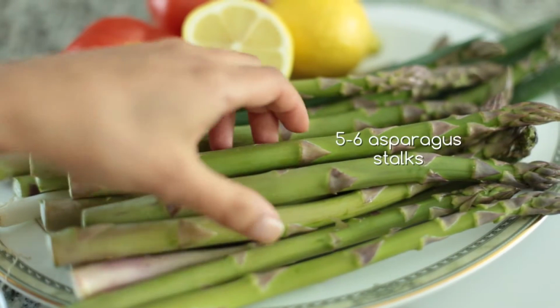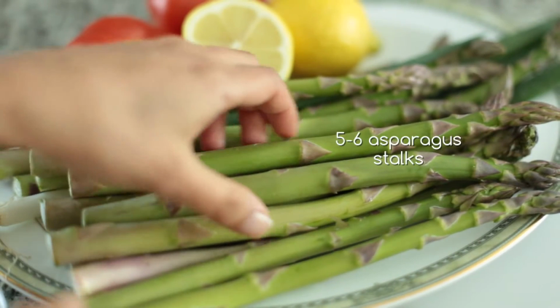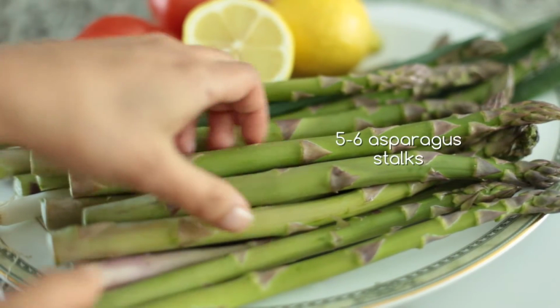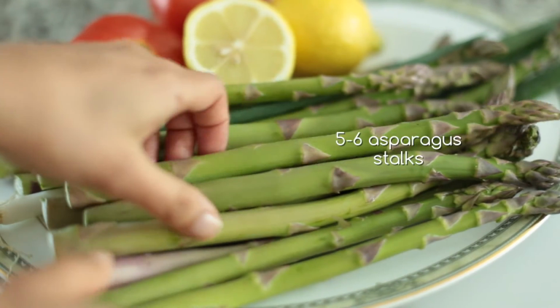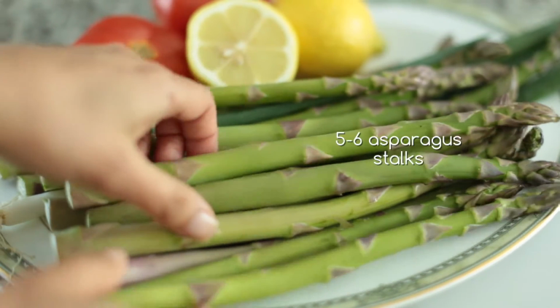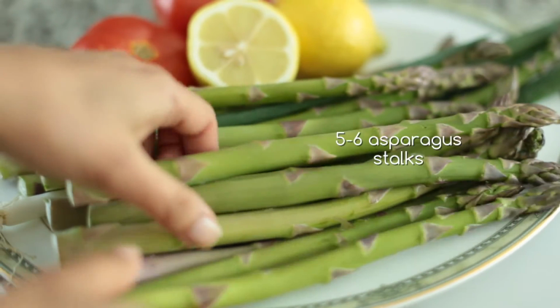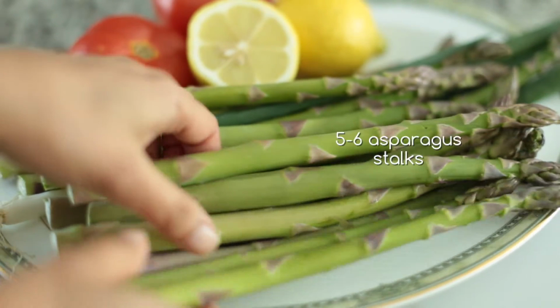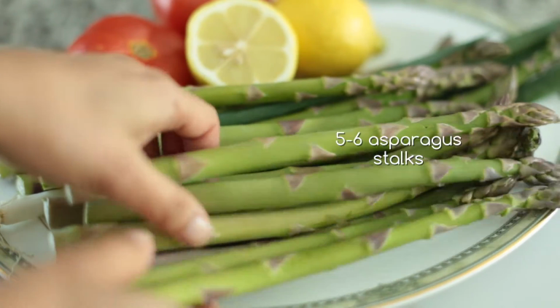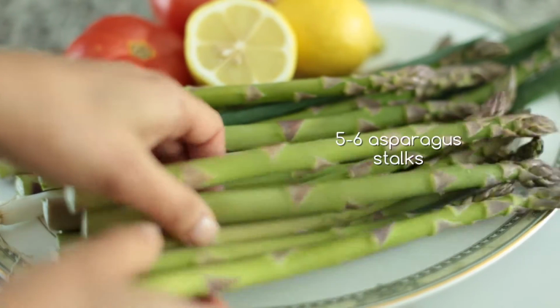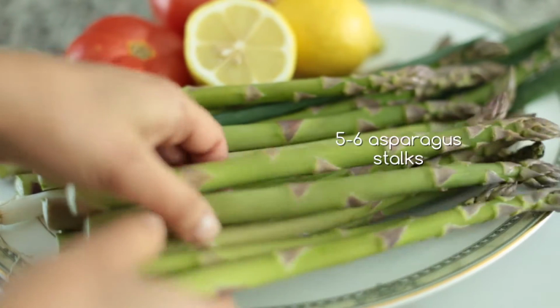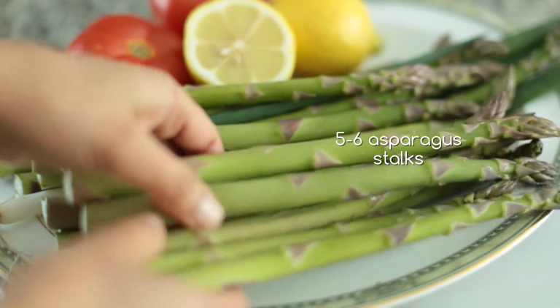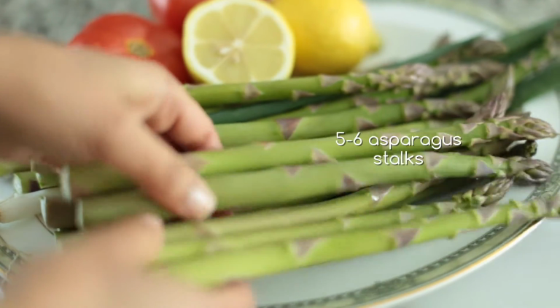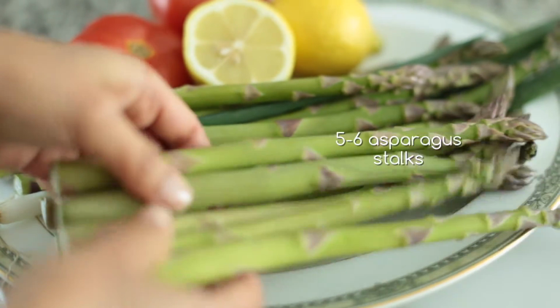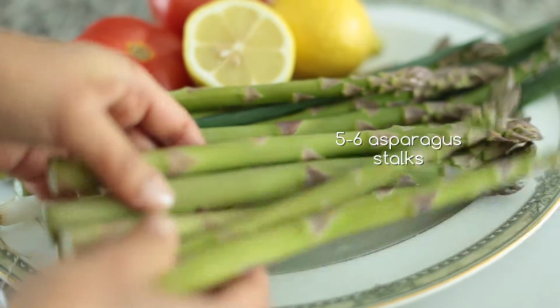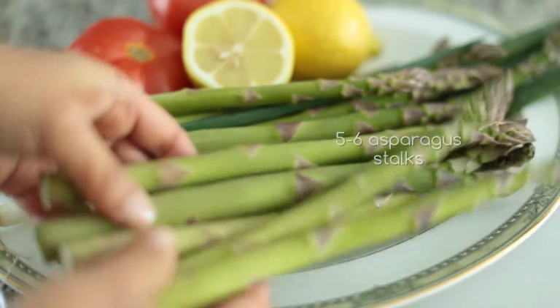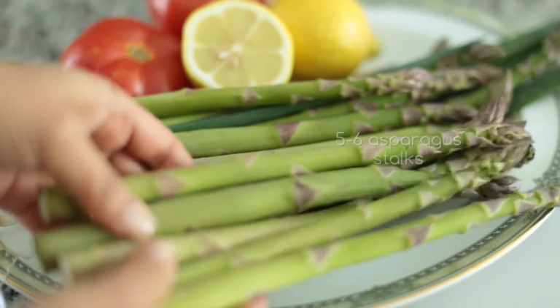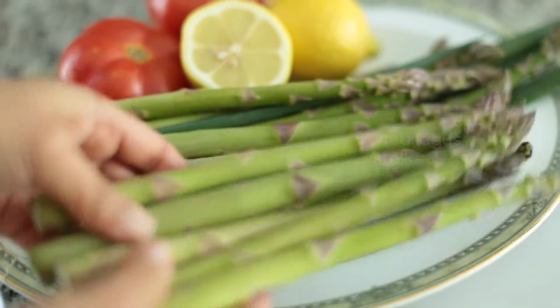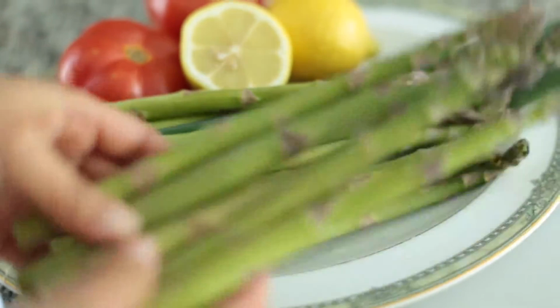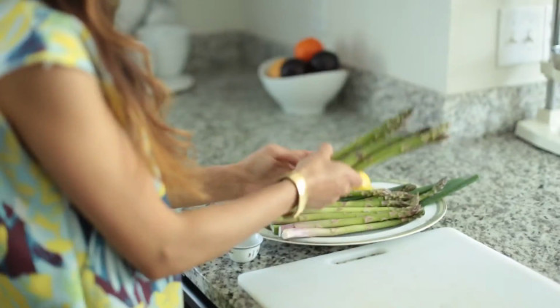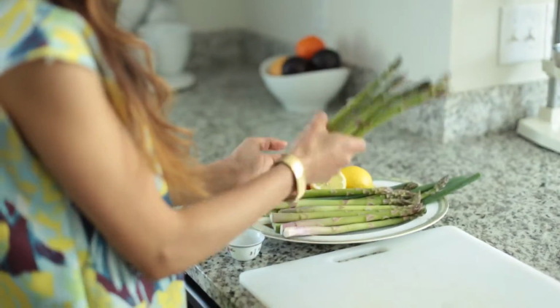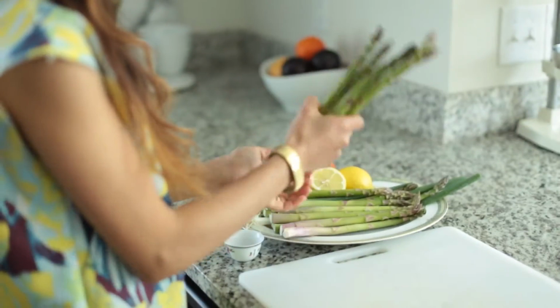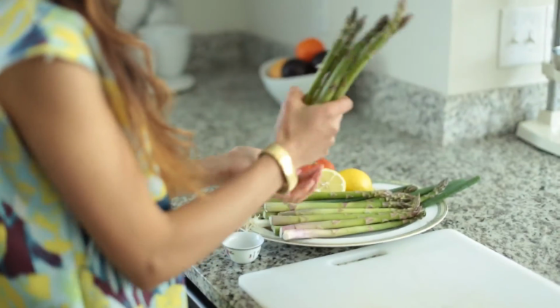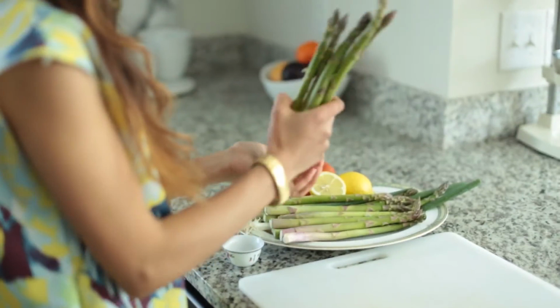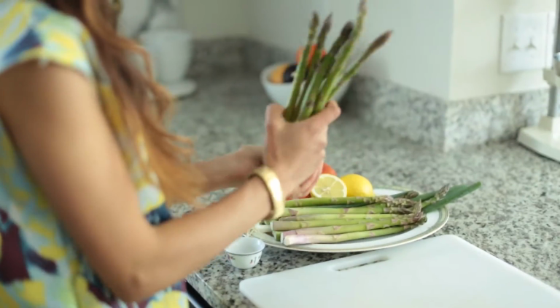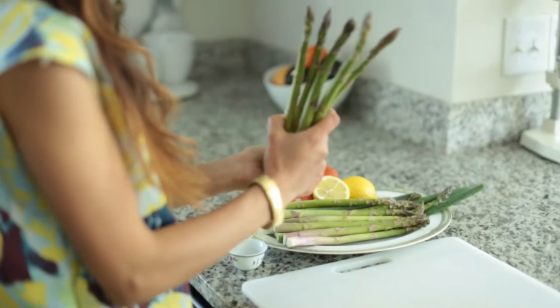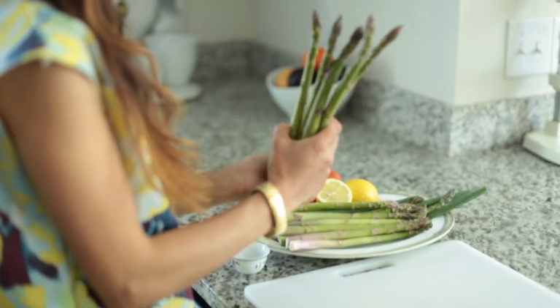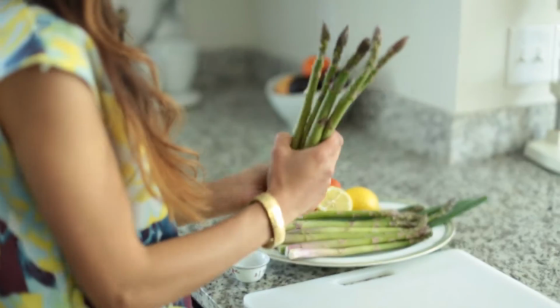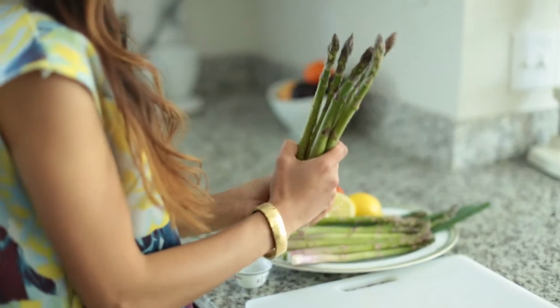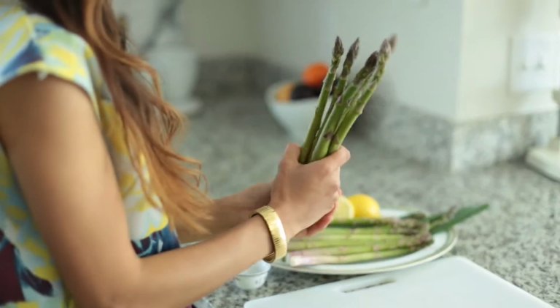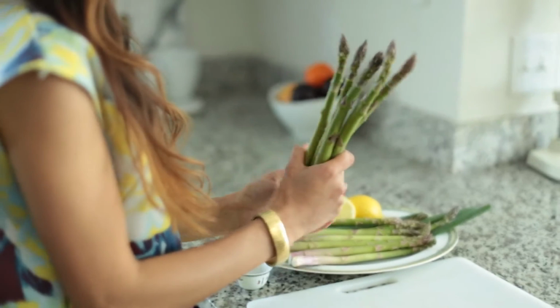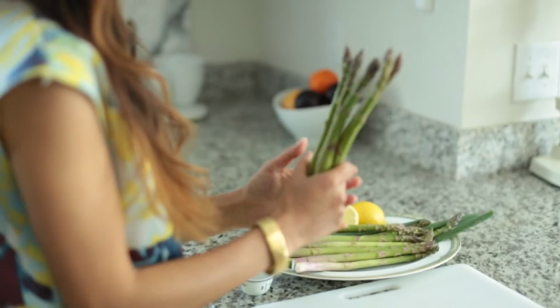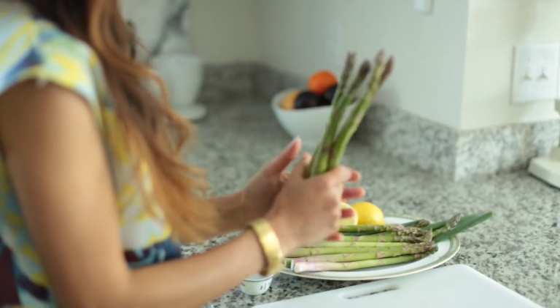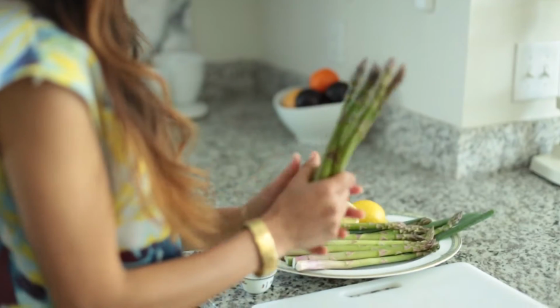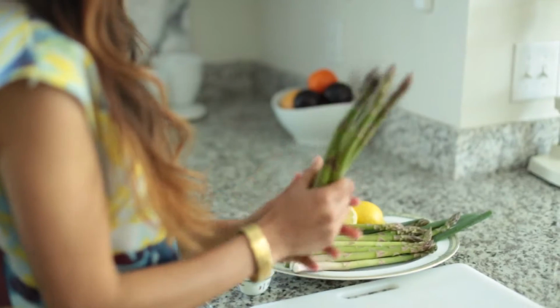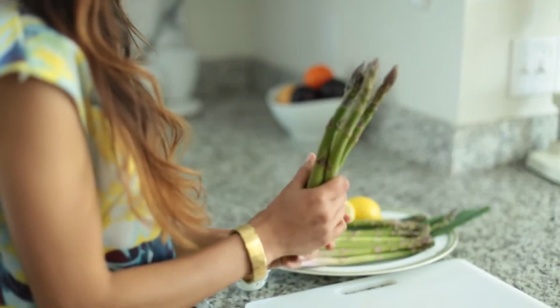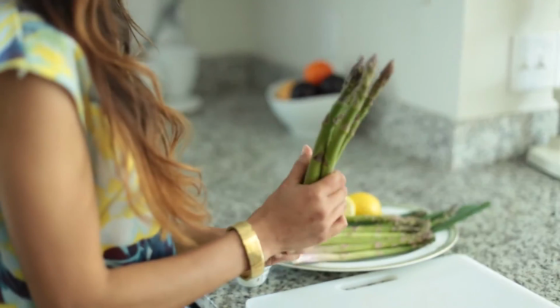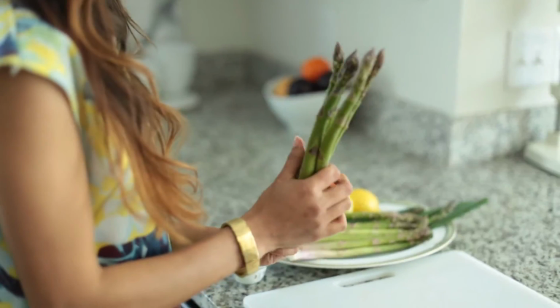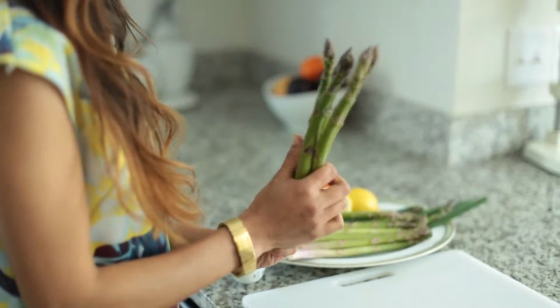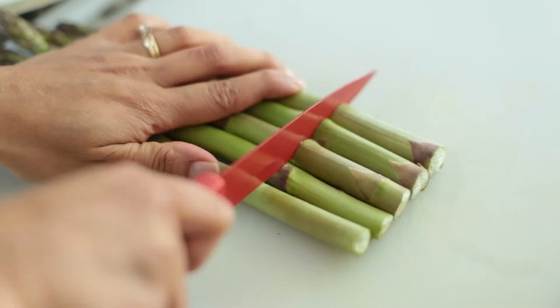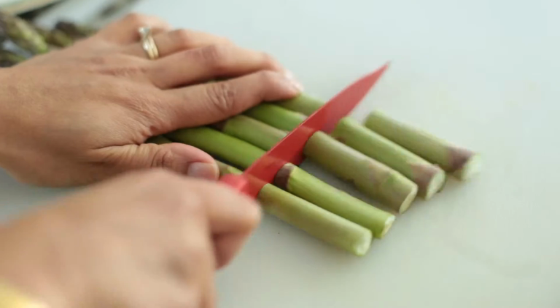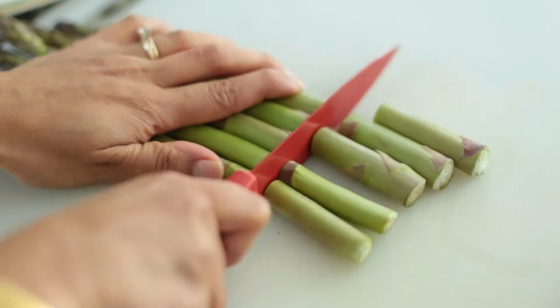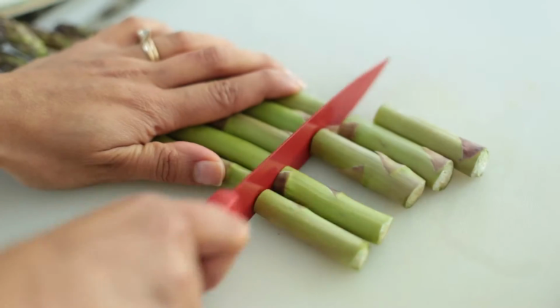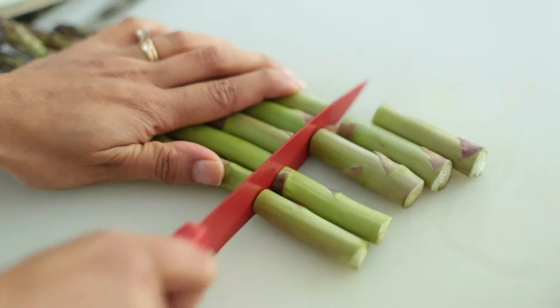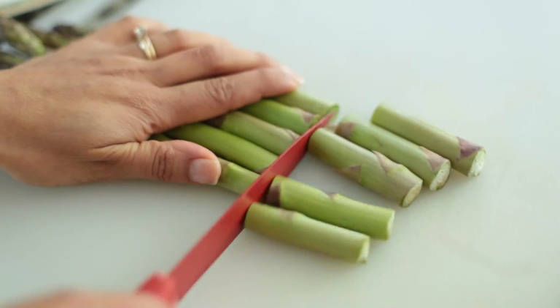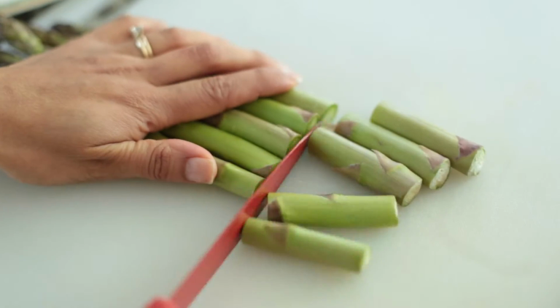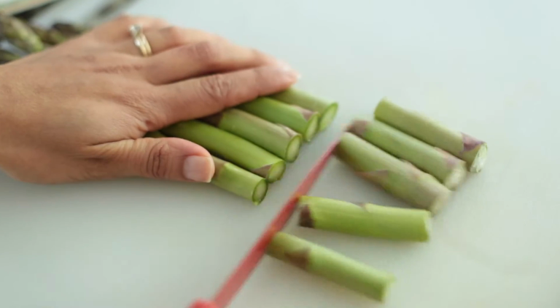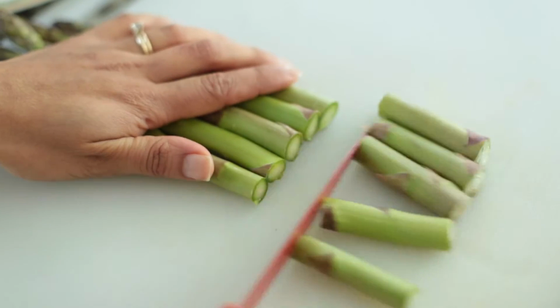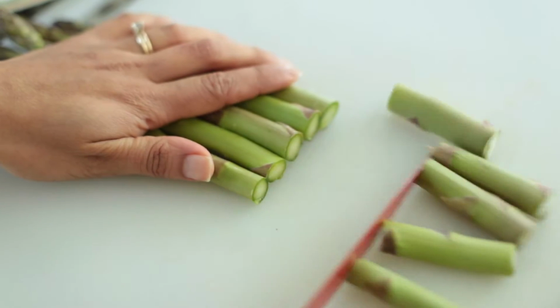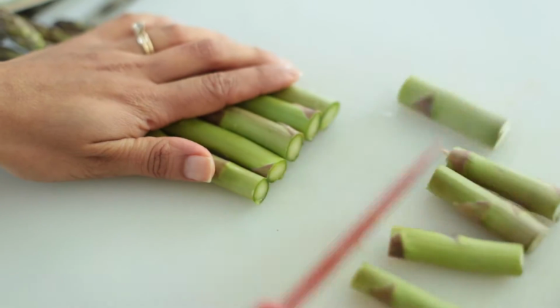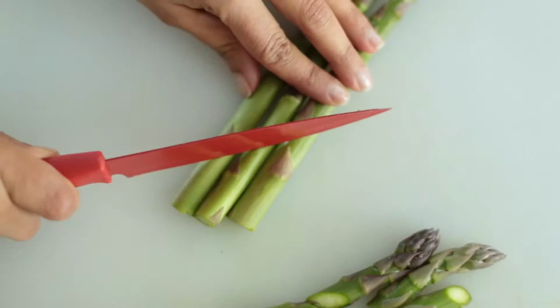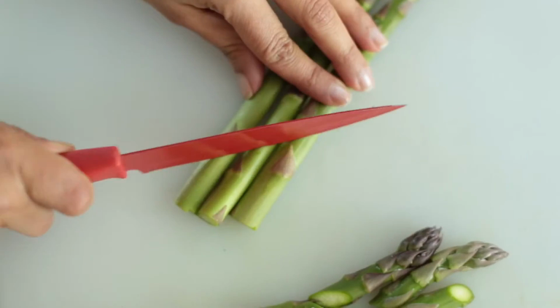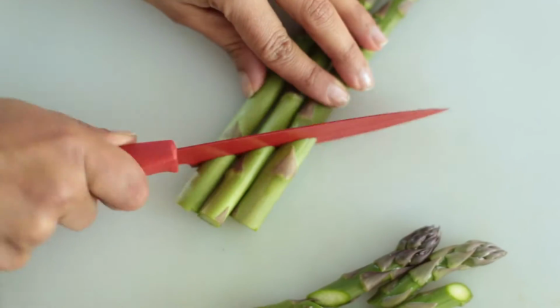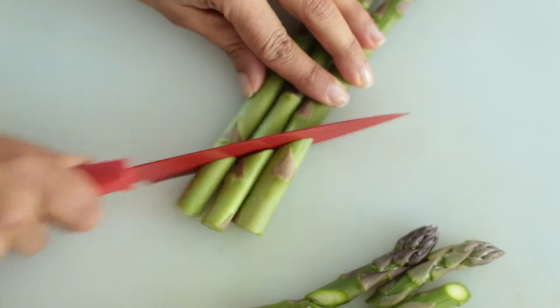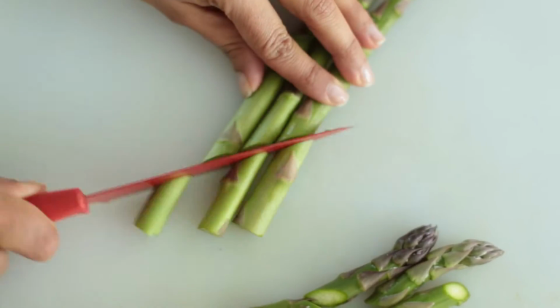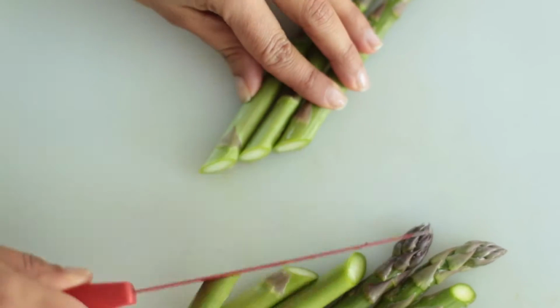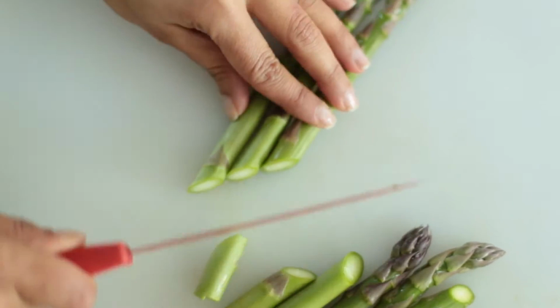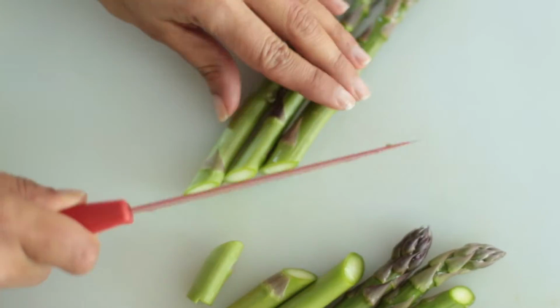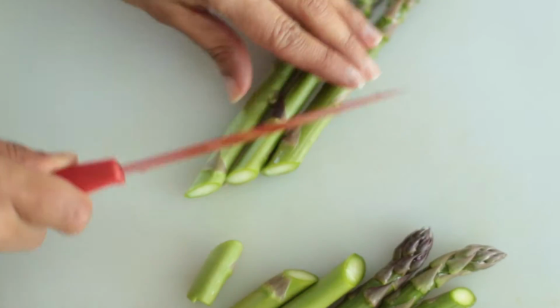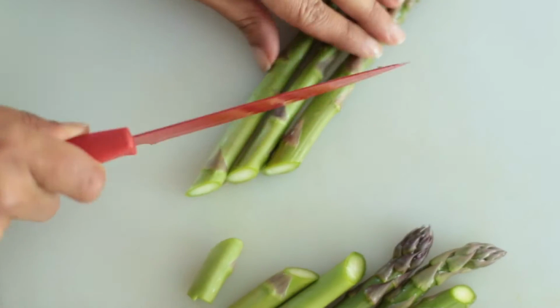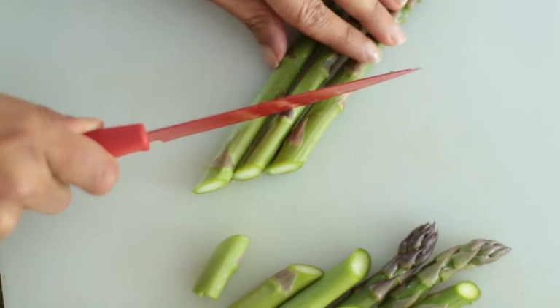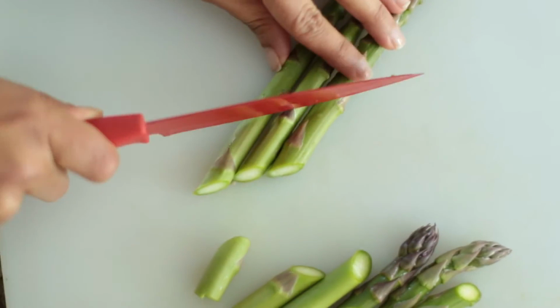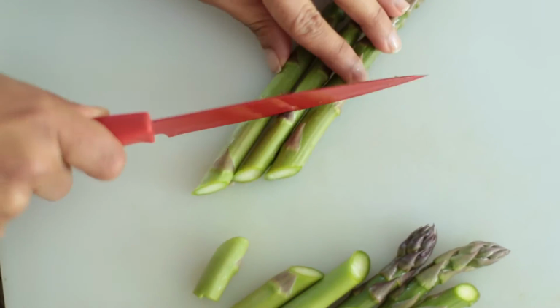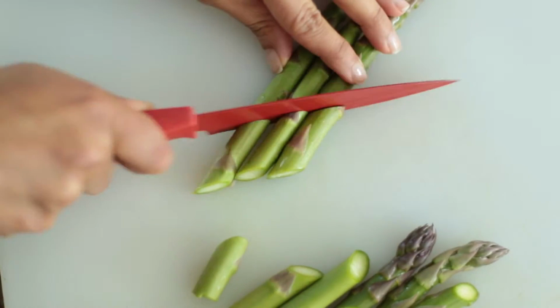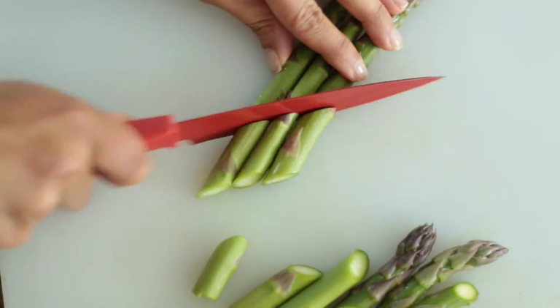When prepping your asparagus, make sure to cut about two inches off the bottom so you remove the harder stem.